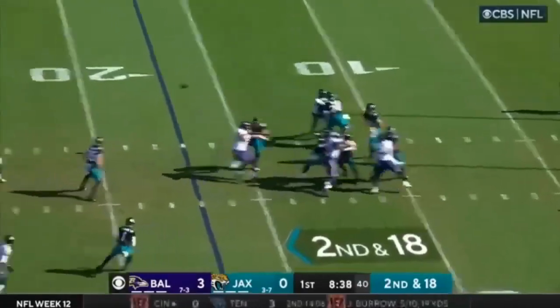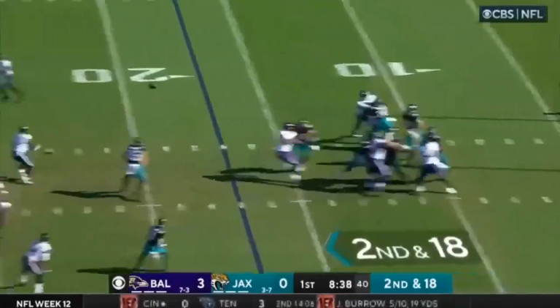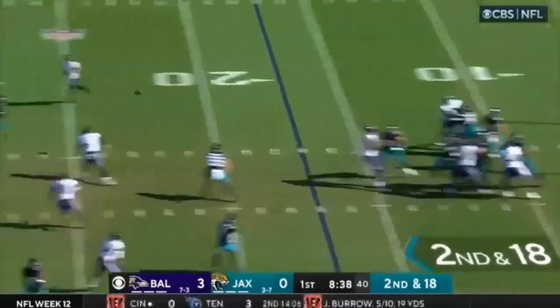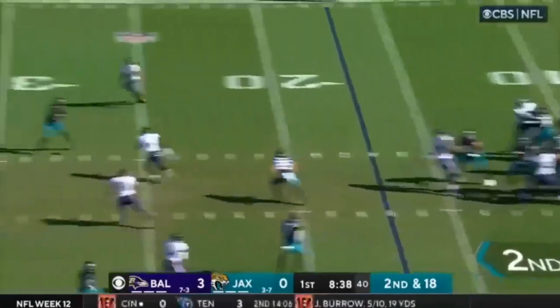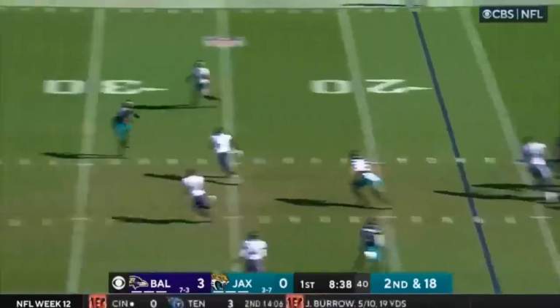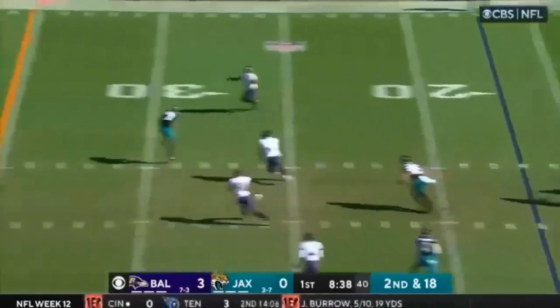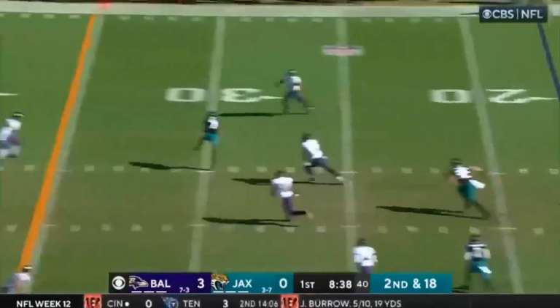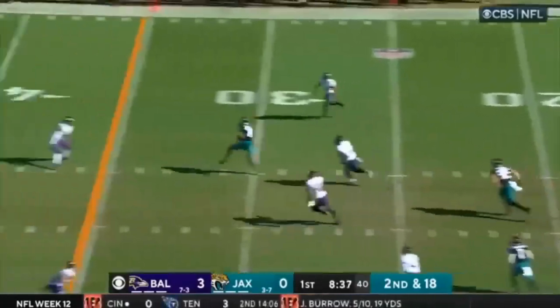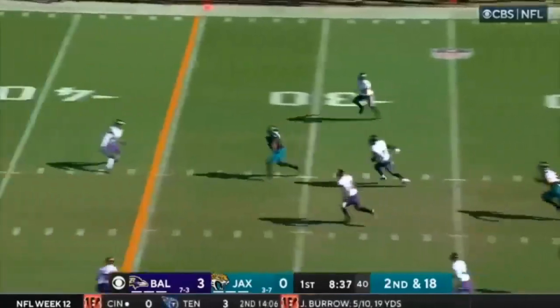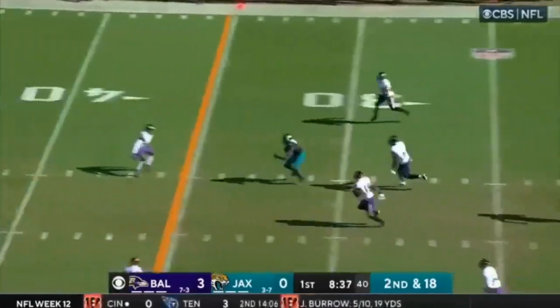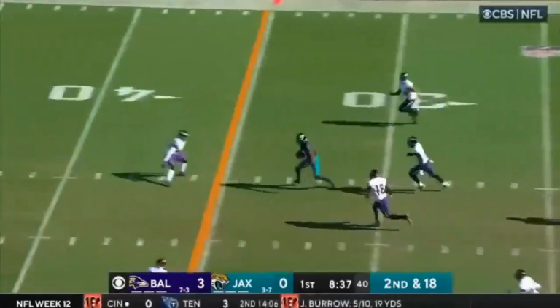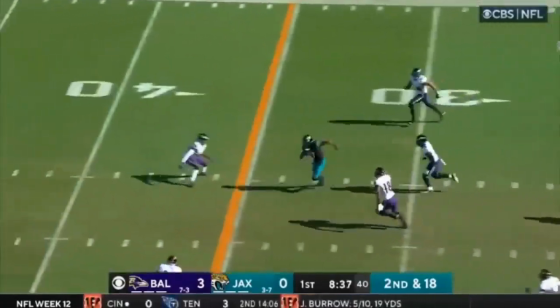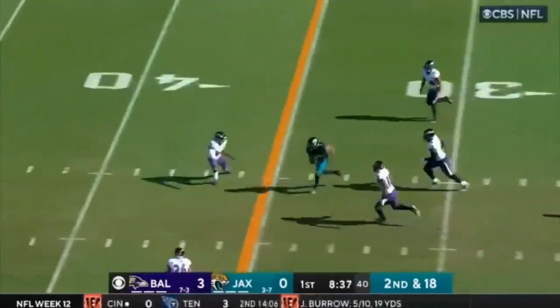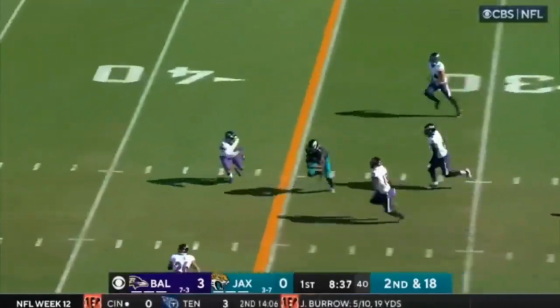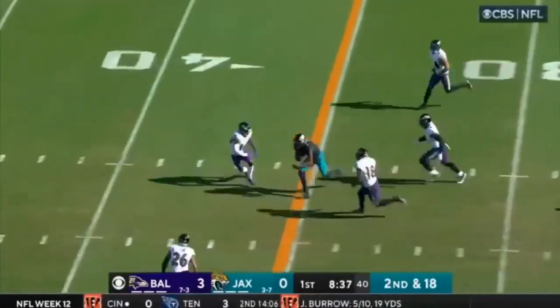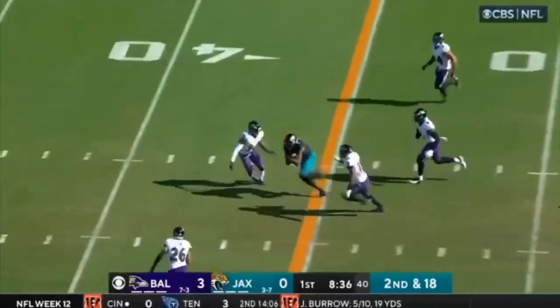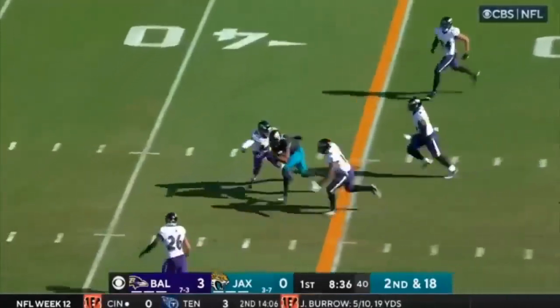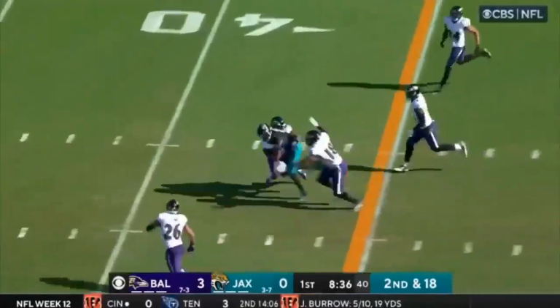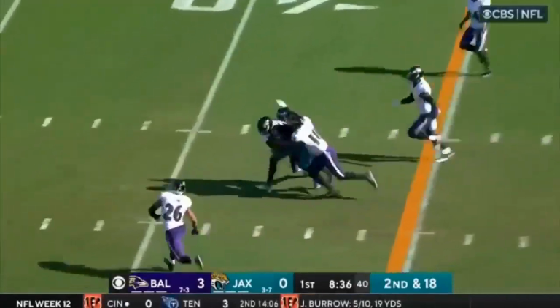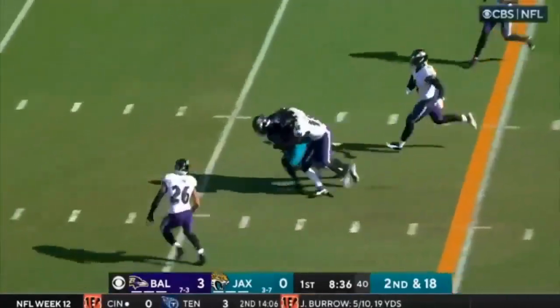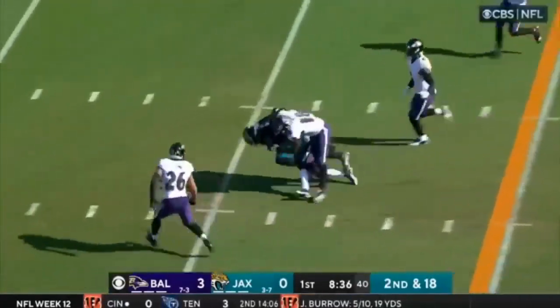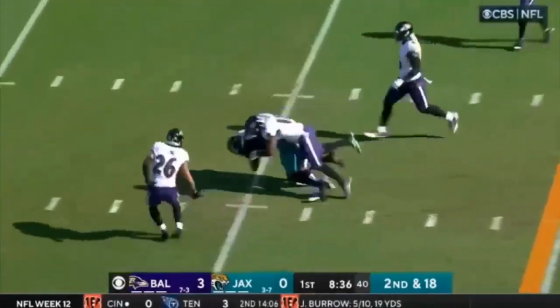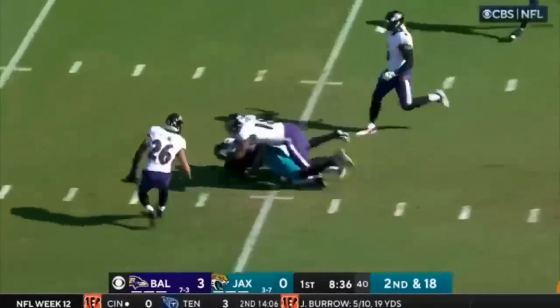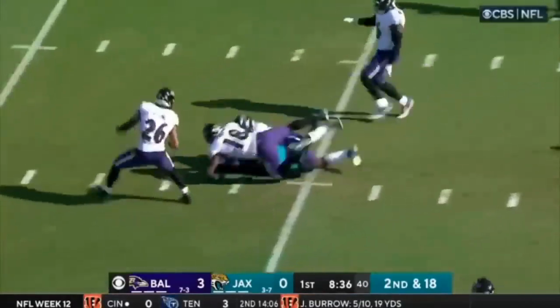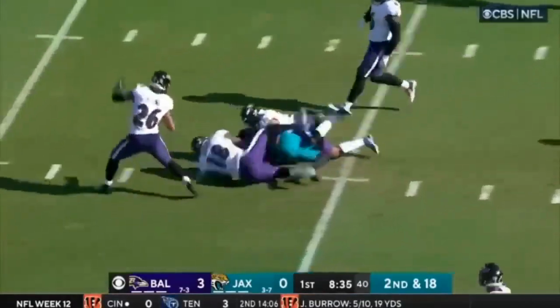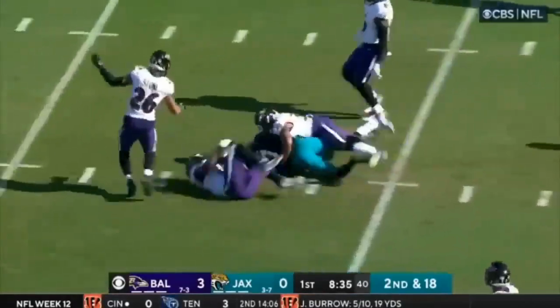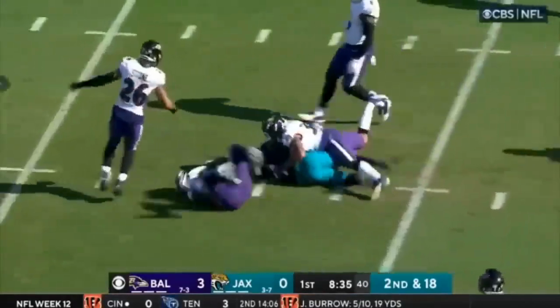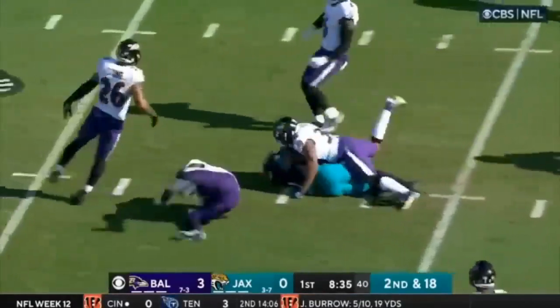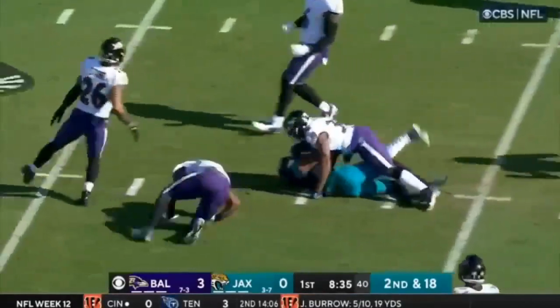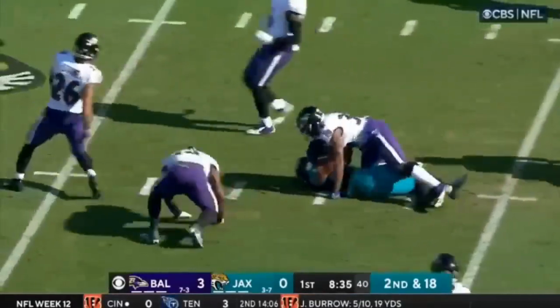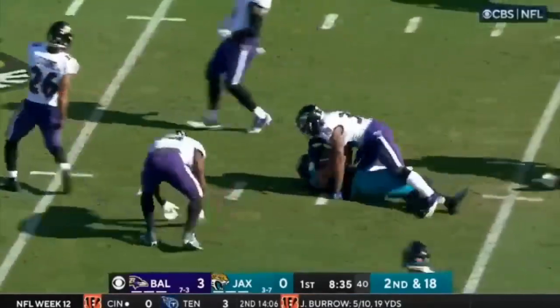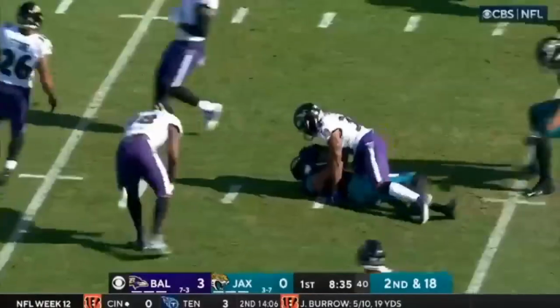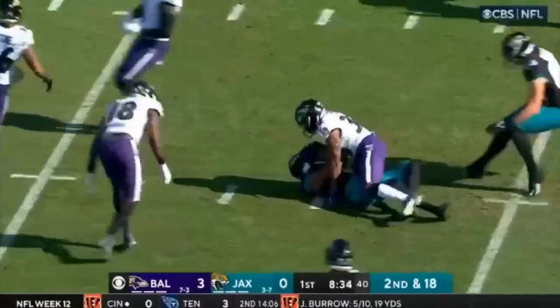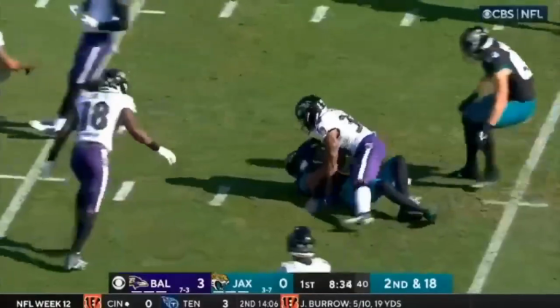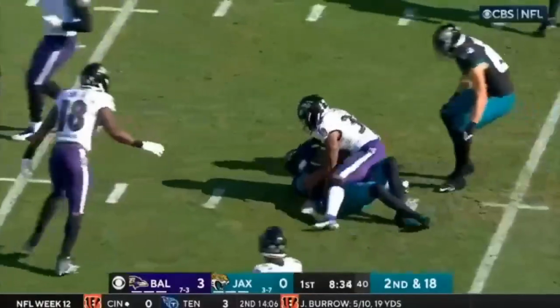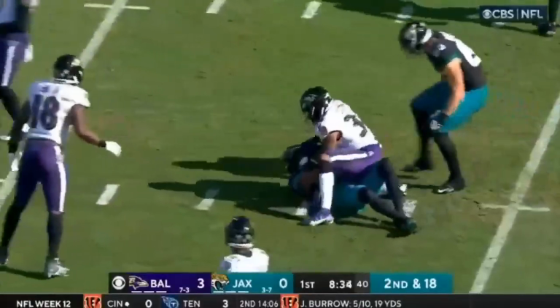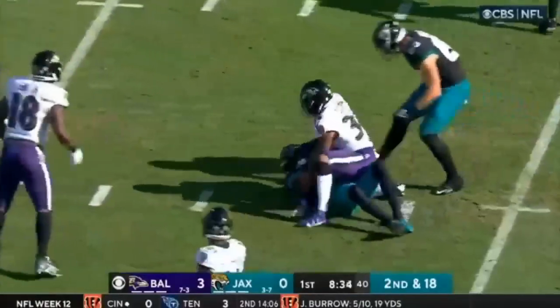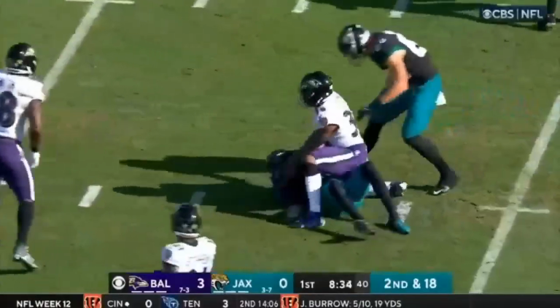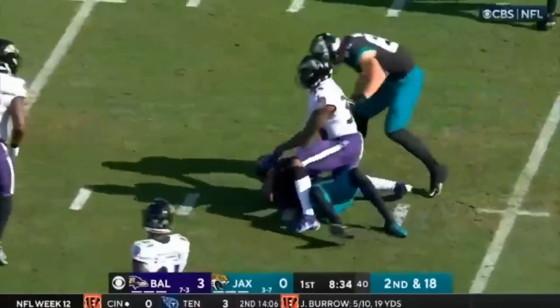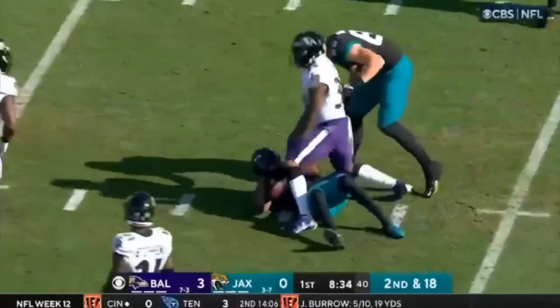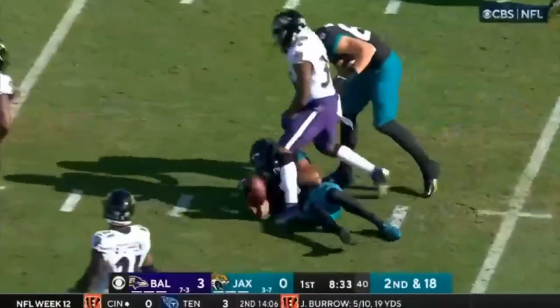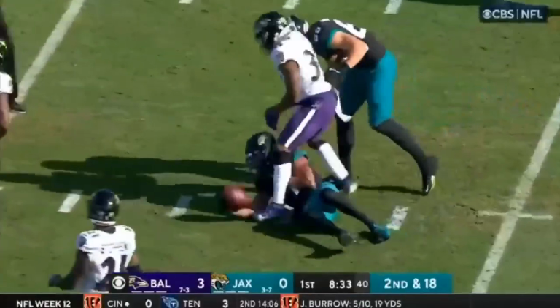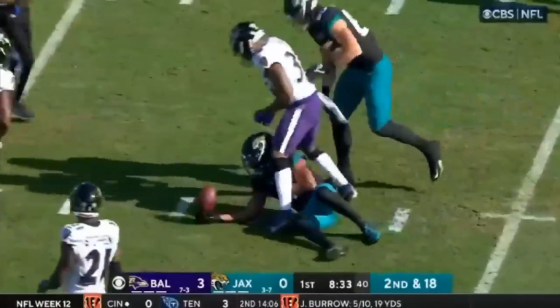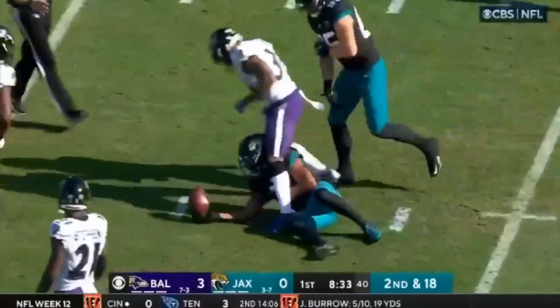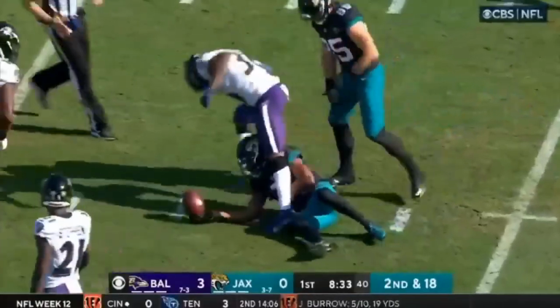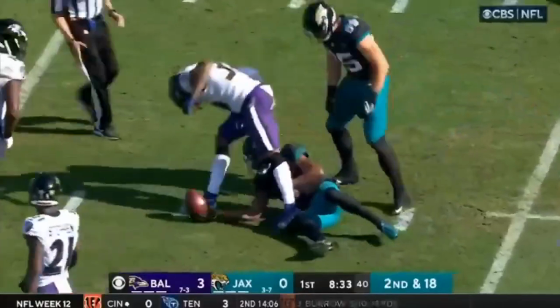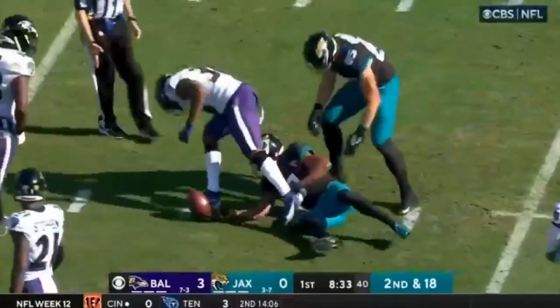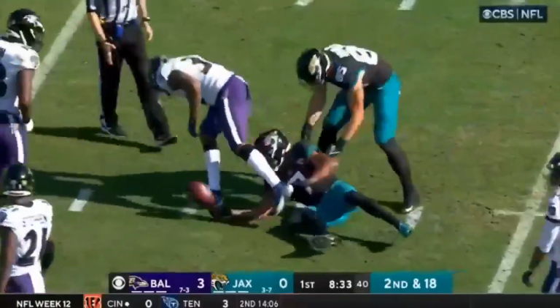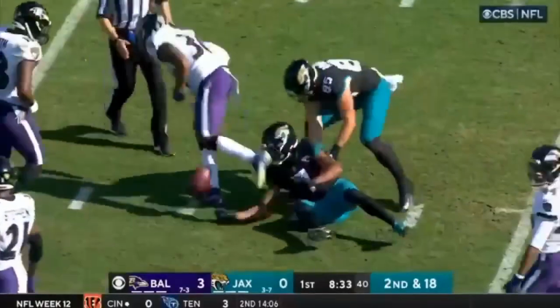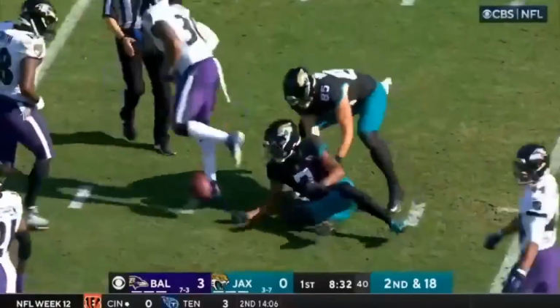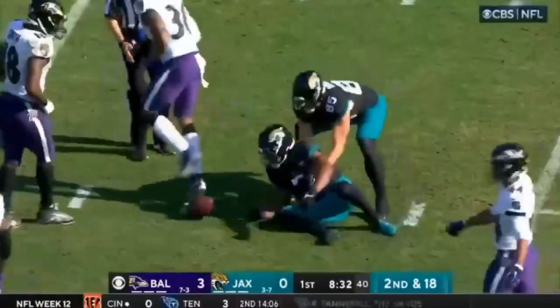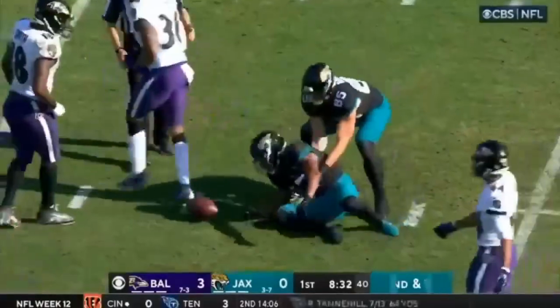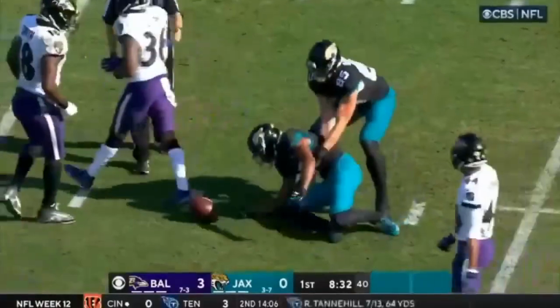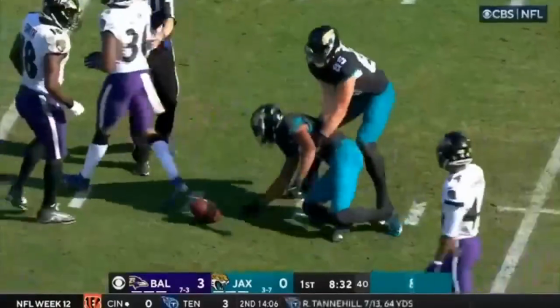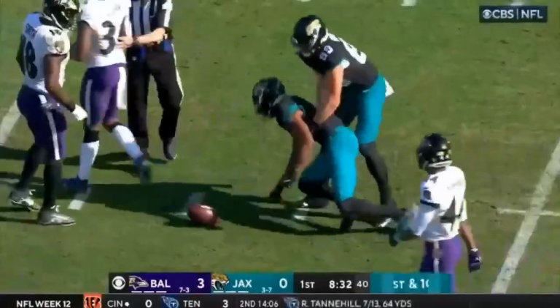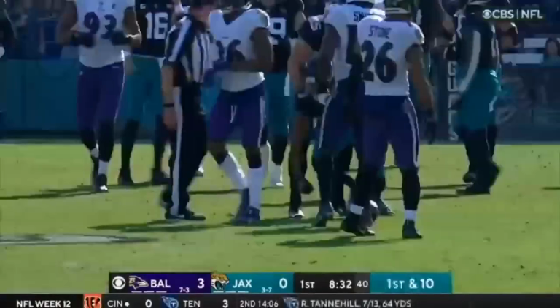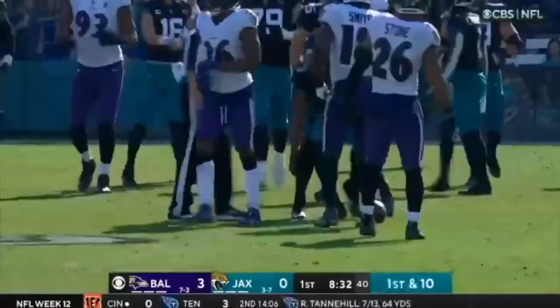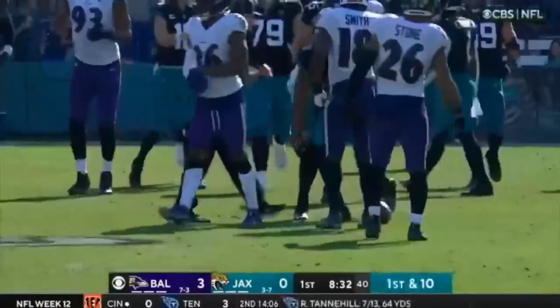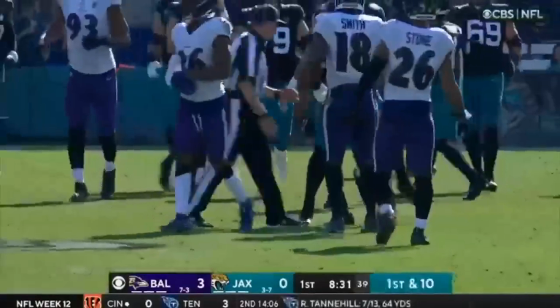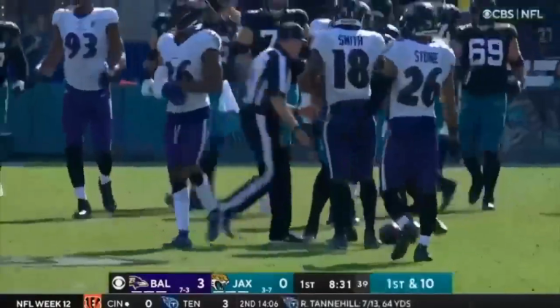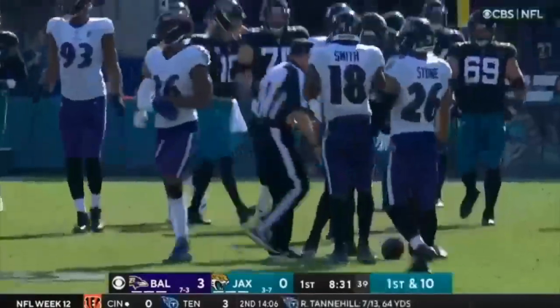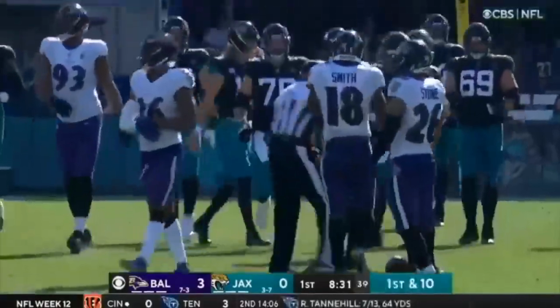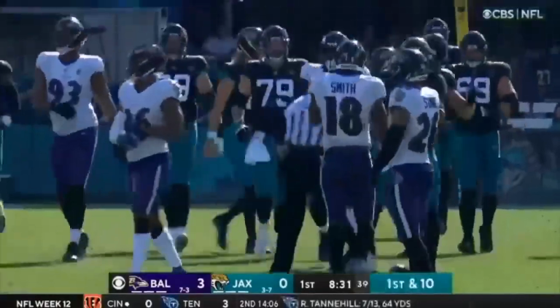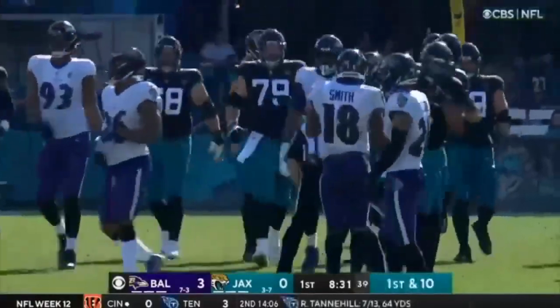Lawrence over the middle — he's got his man, St. Jones. Big play for a first down, 24 yards.